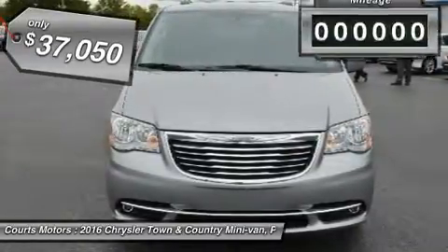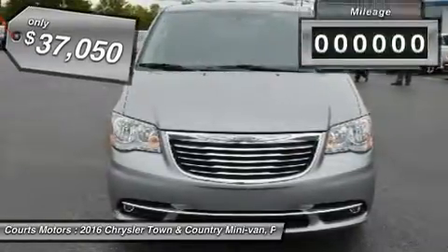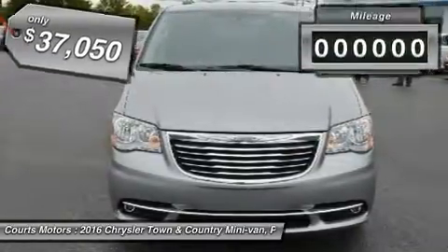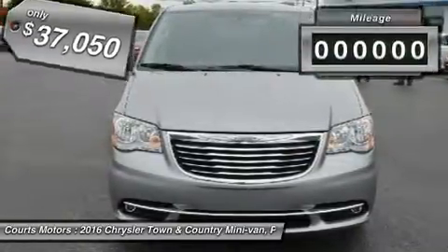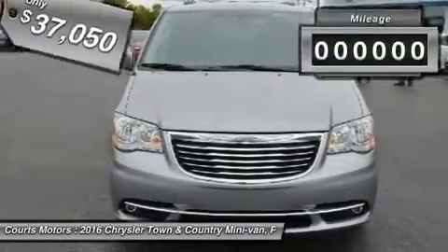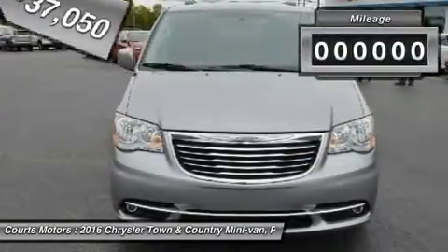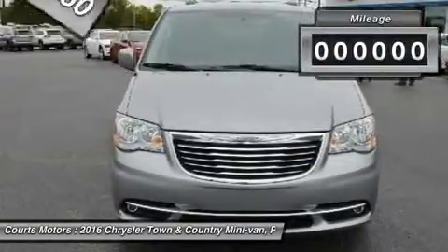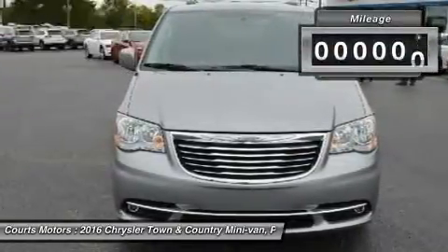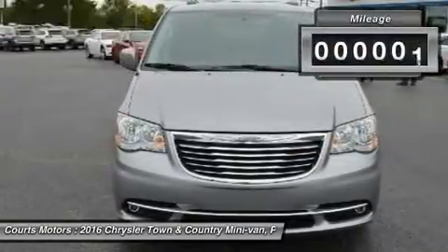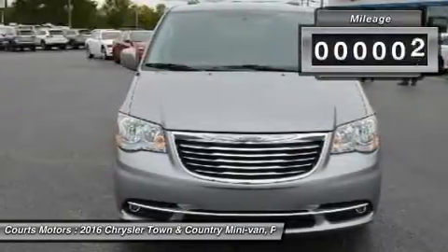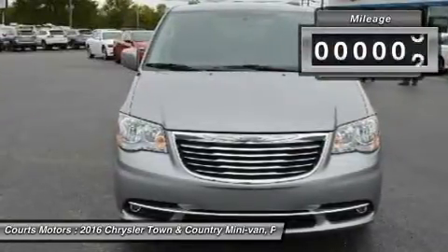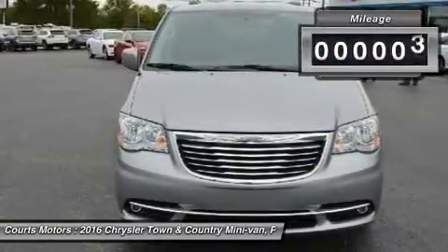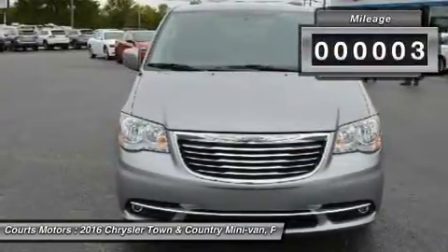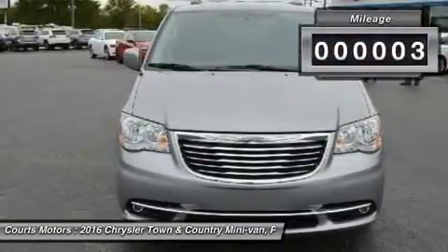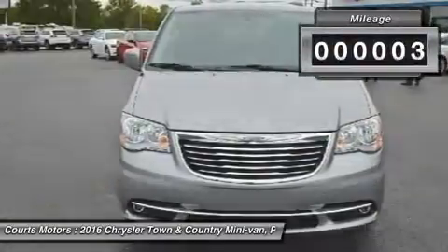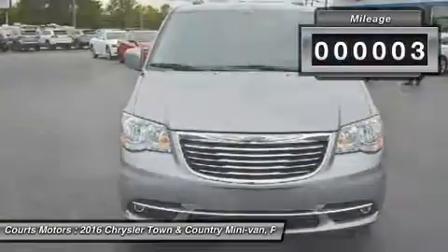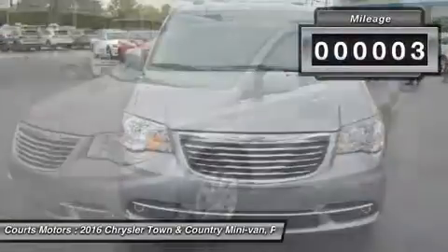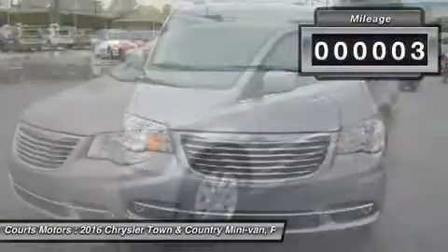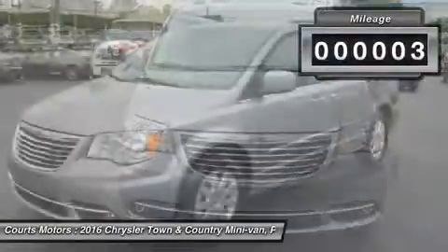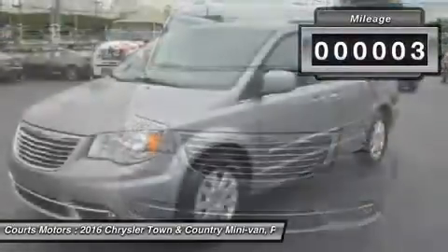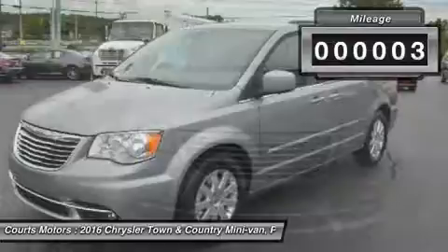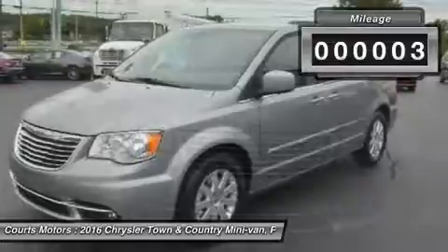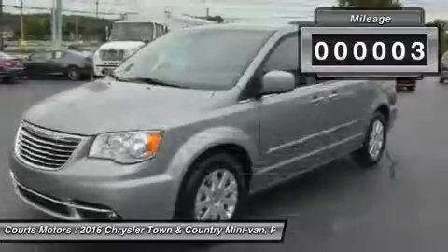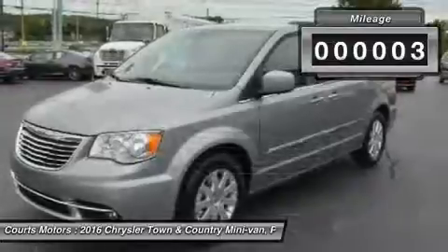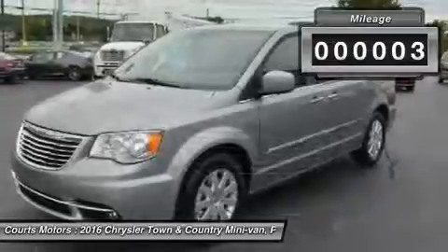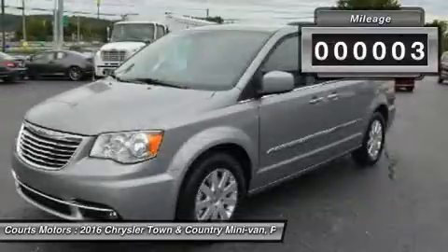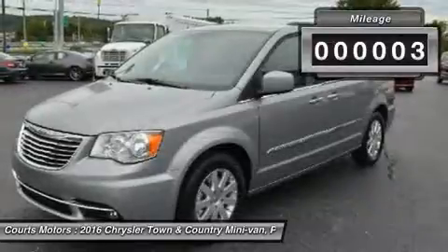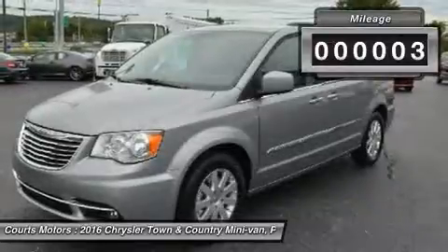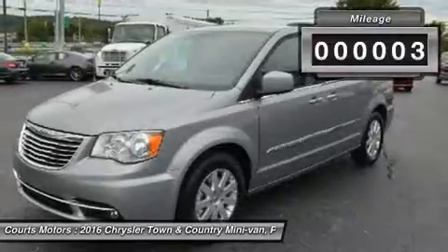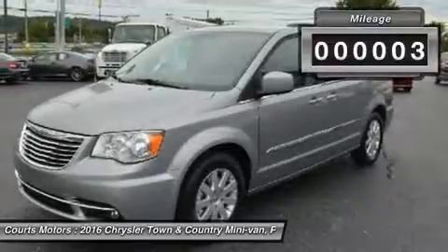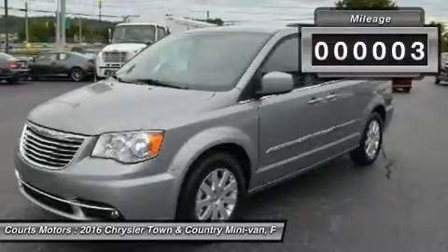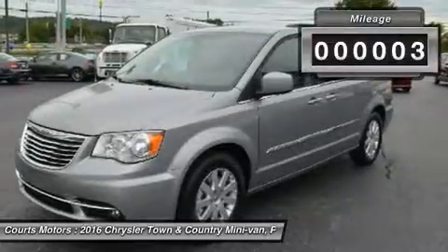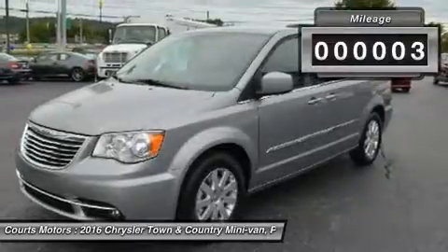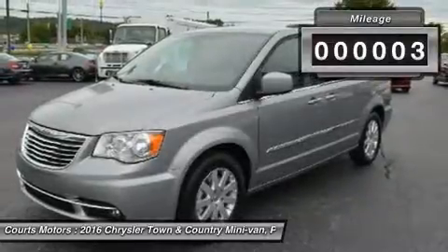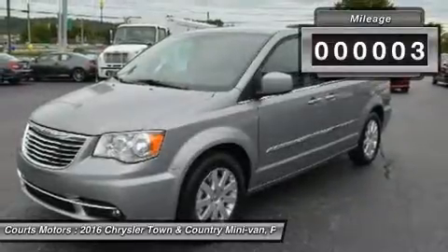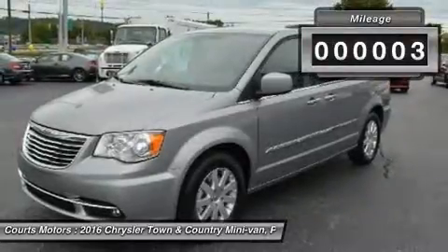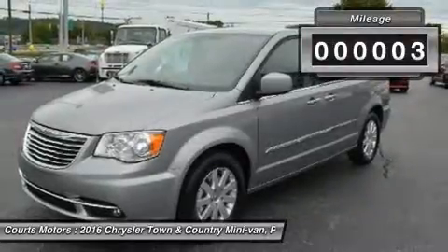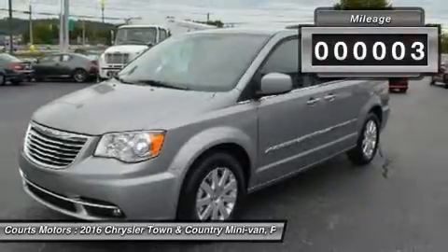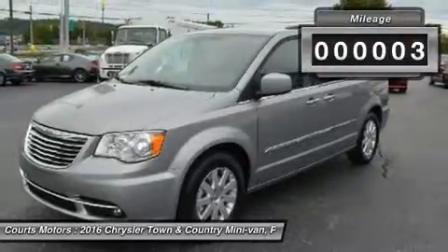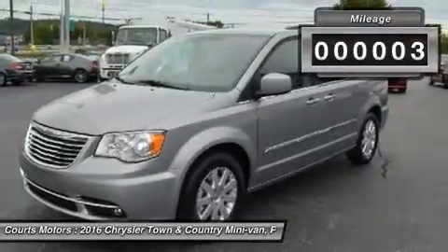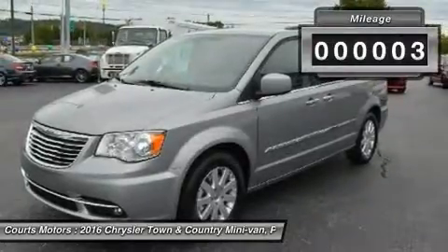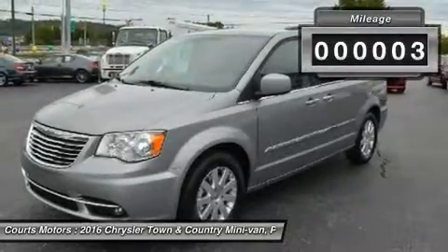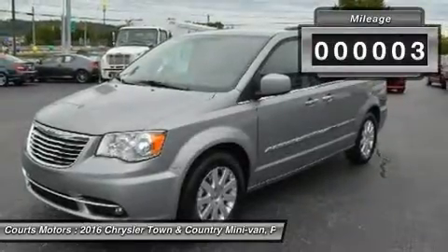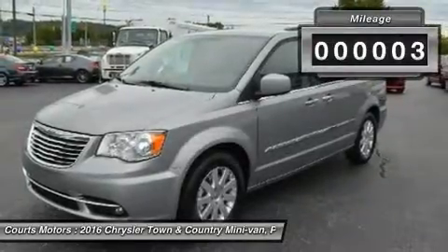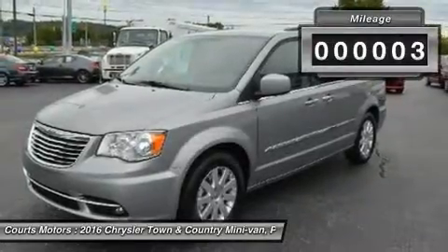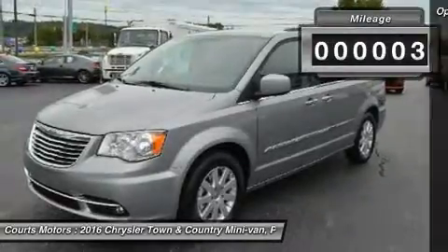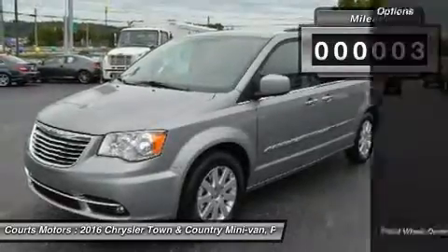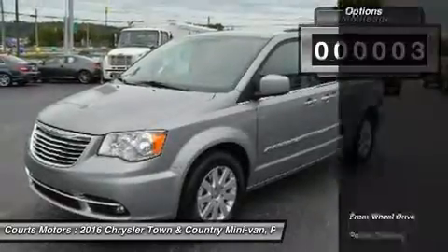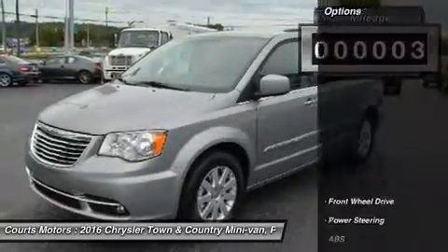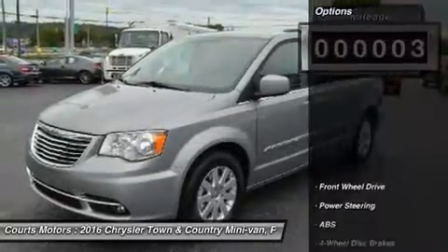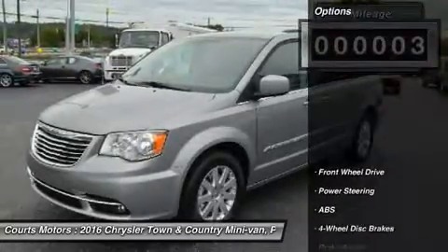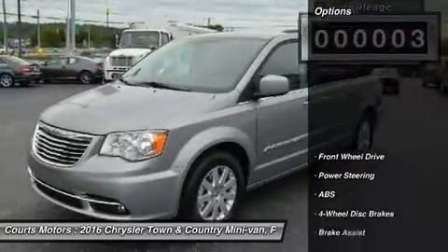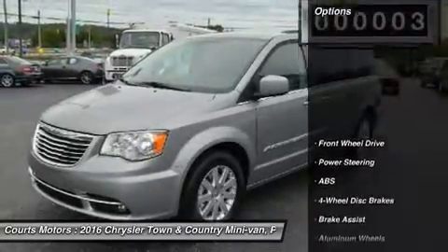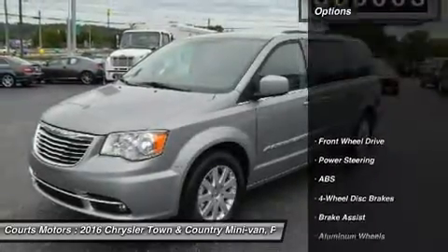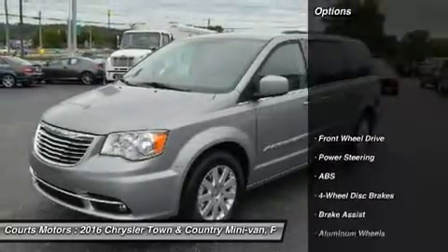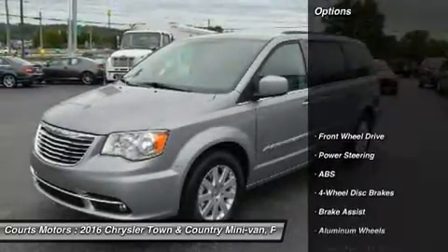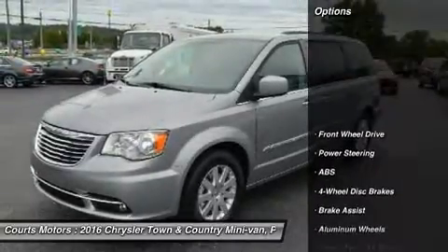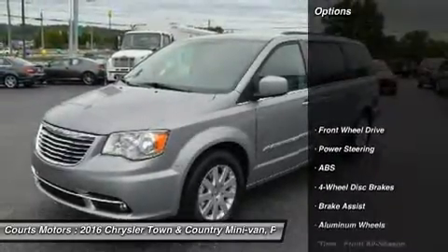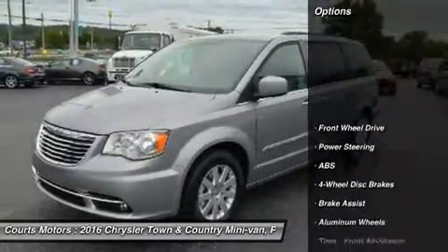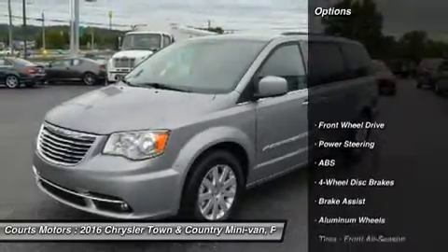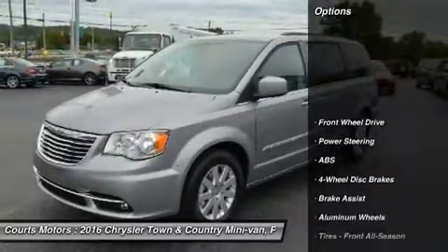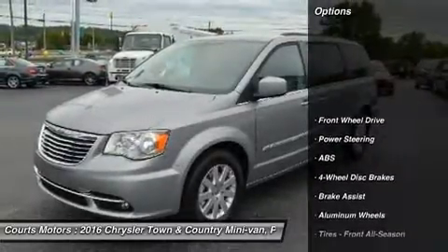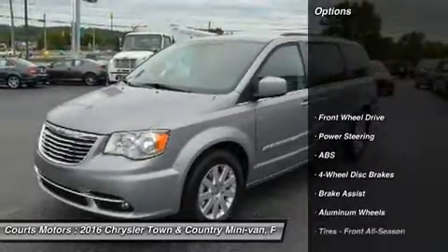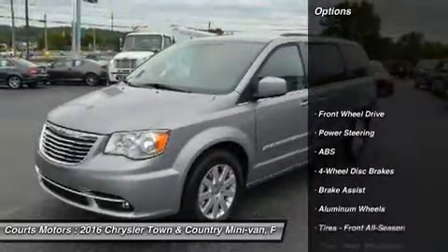The convenient standard power sliding doors and power lift gate open with the touch of a button and include obstacle detection.